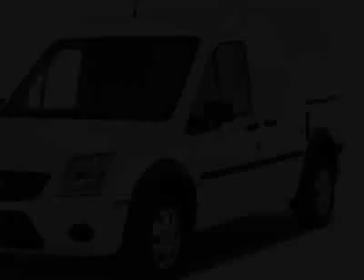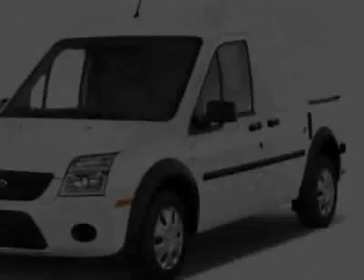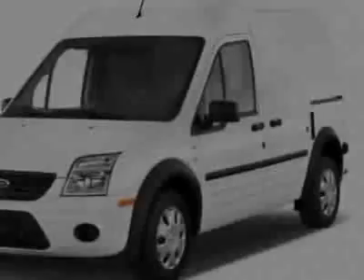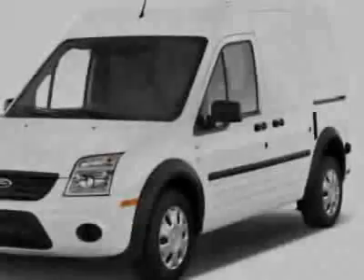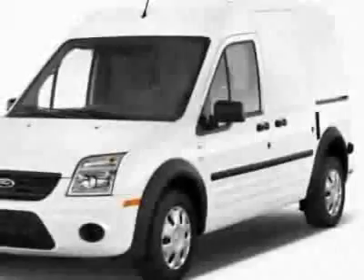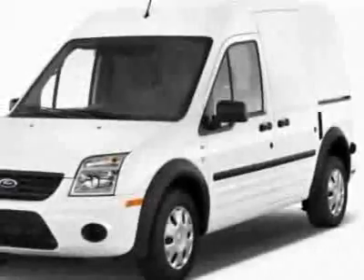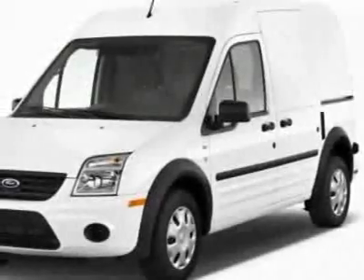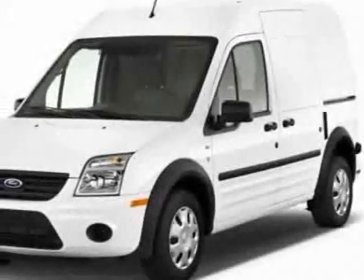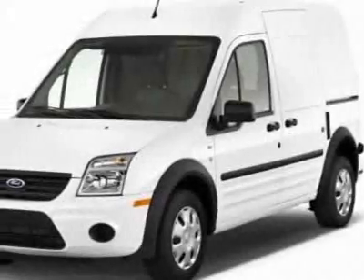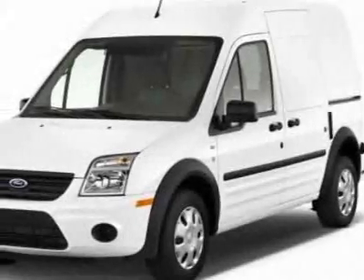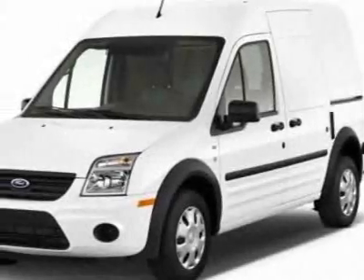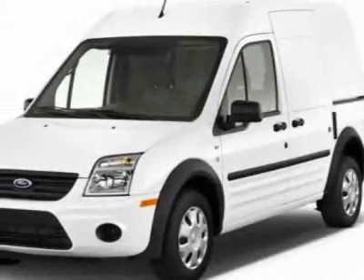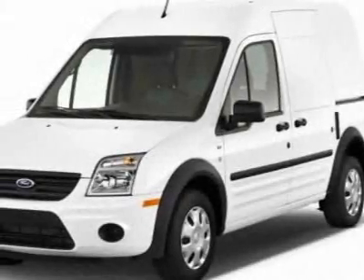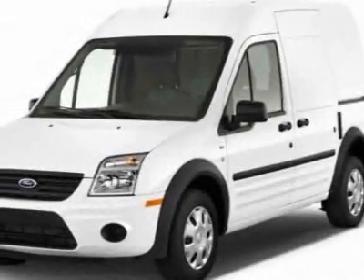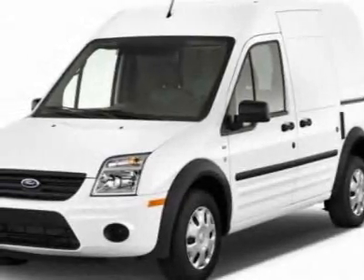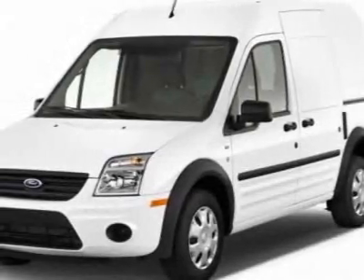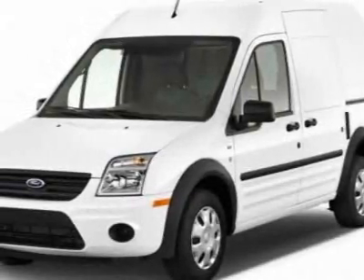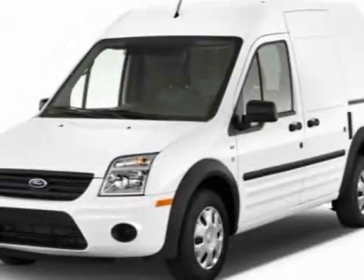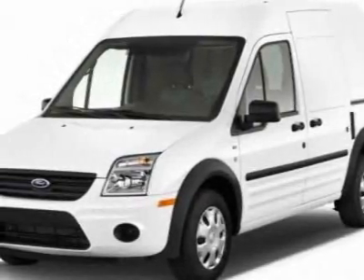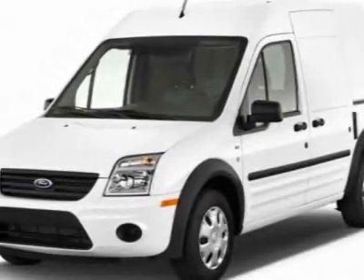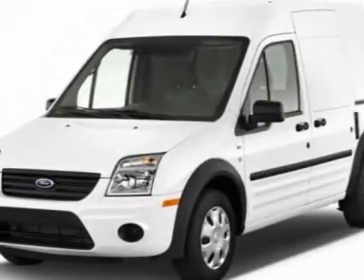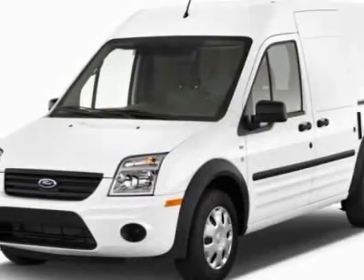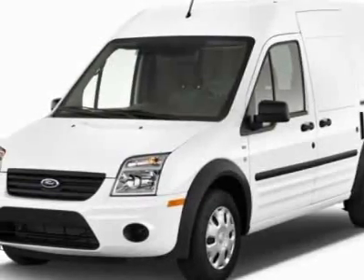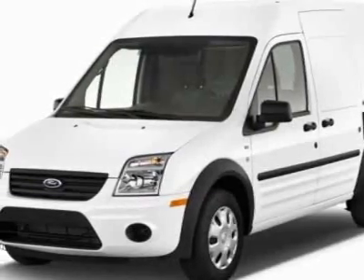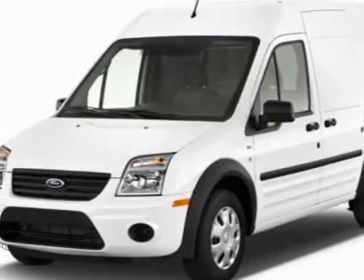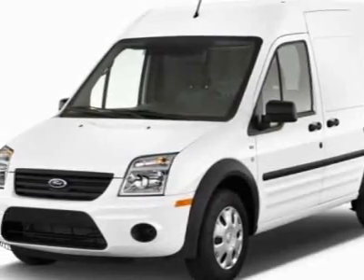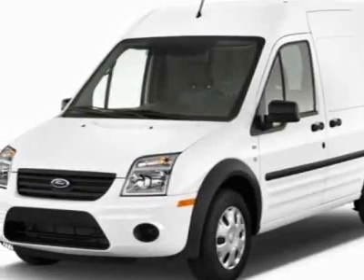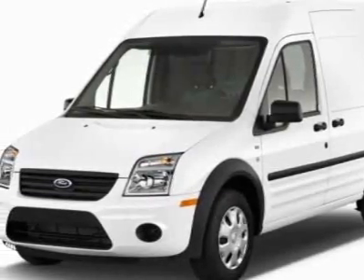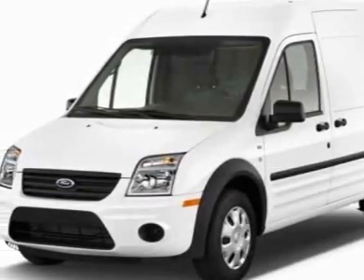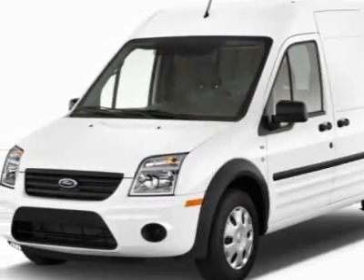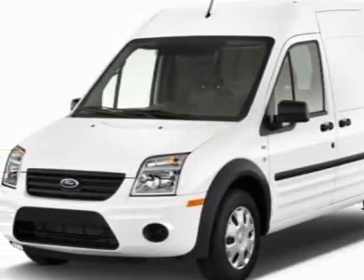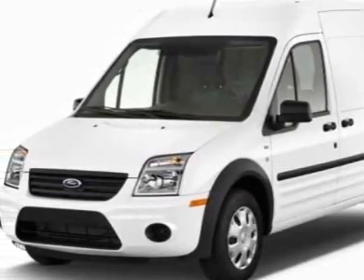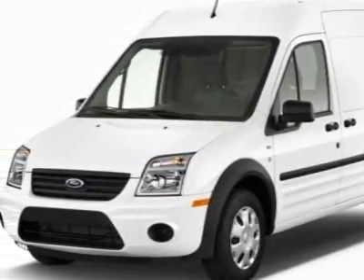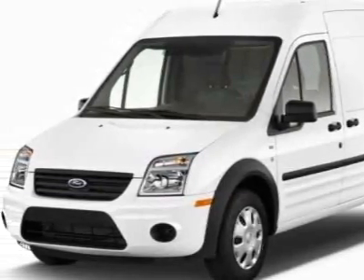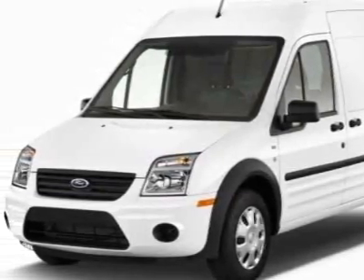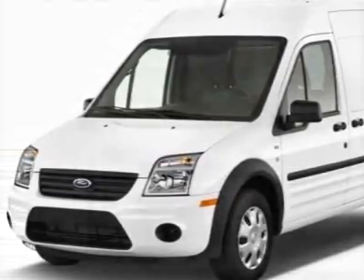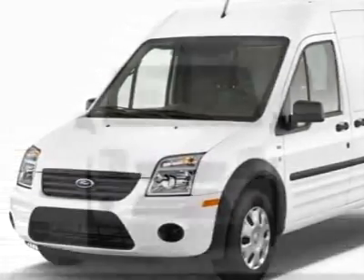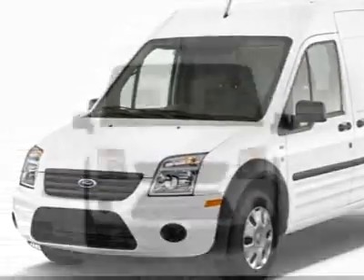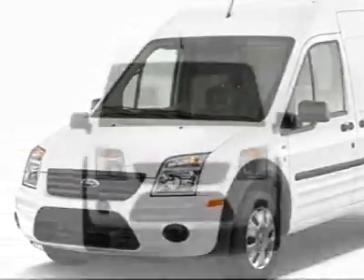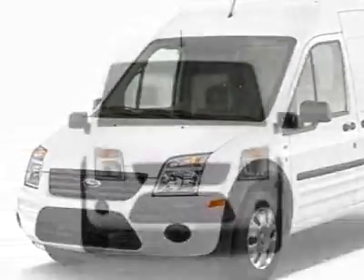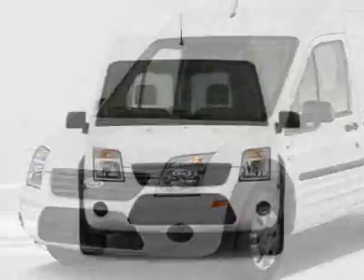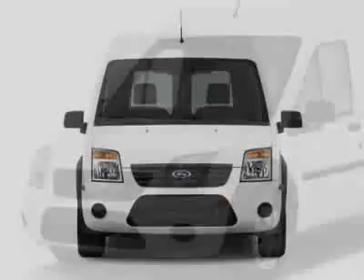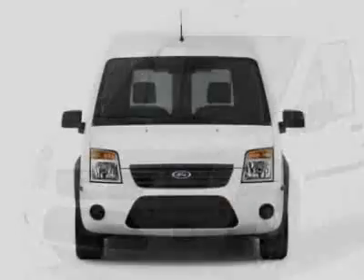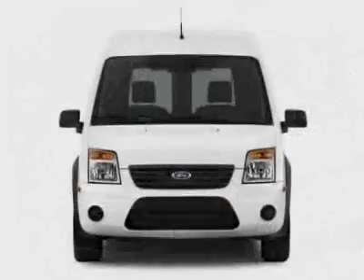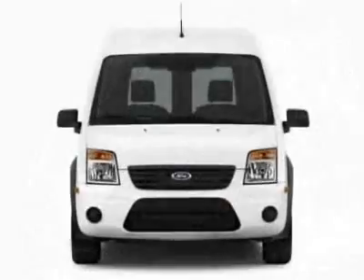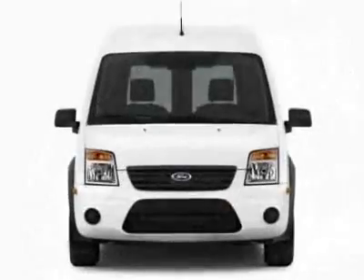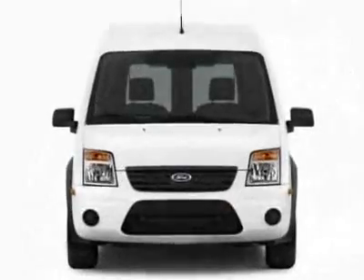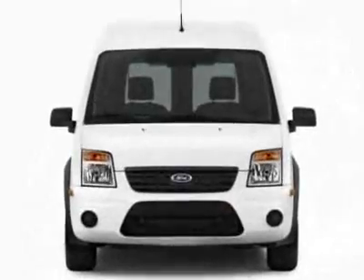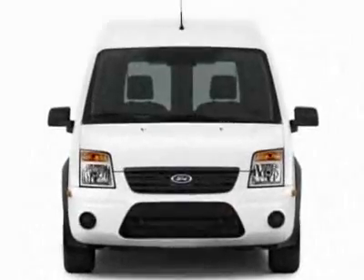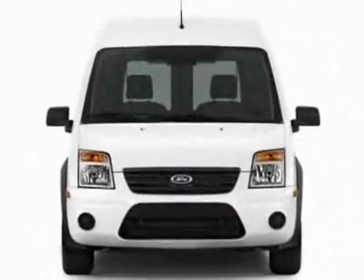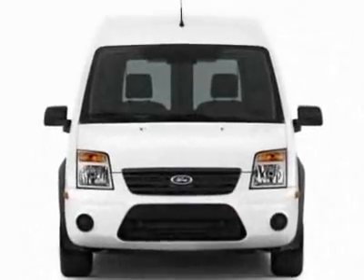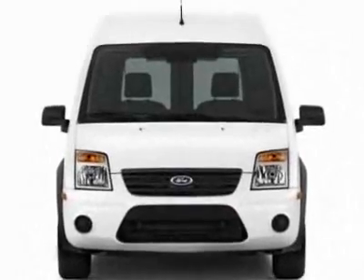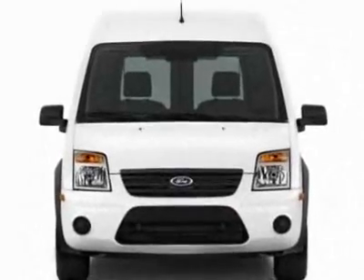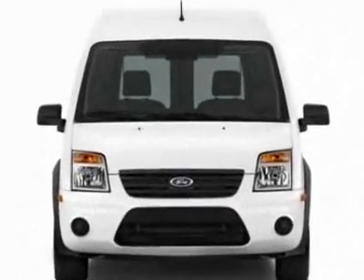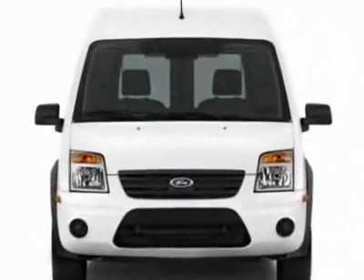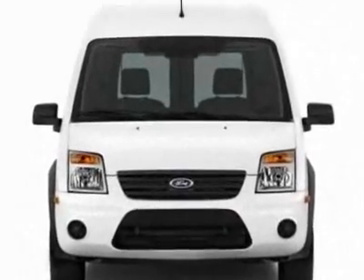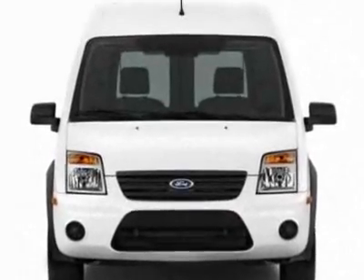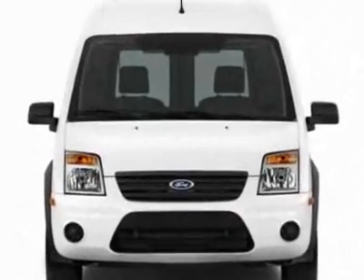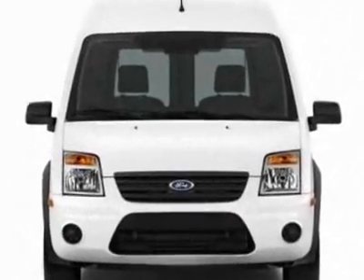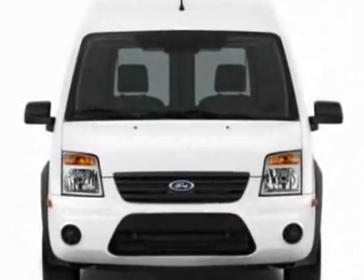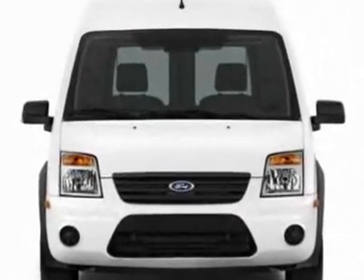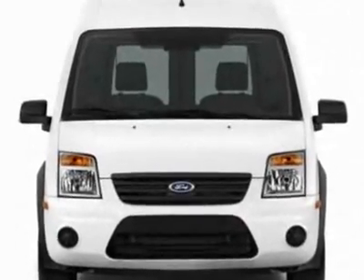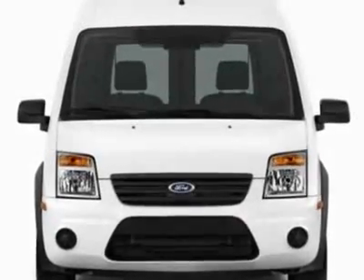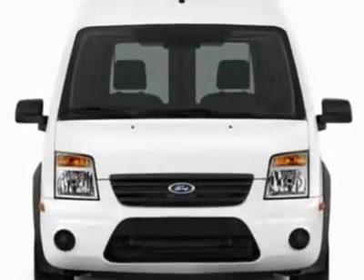Take a look at this 2012 Ford Transit Connect. For your protection, a warranty is available for this vehicle.